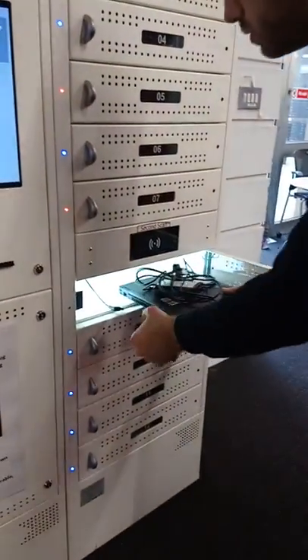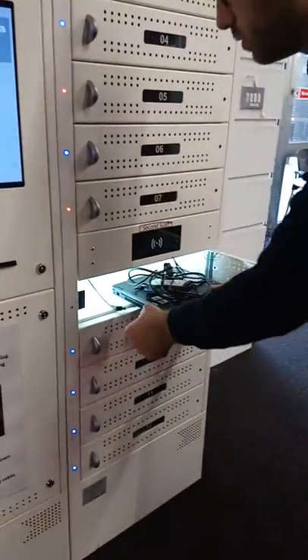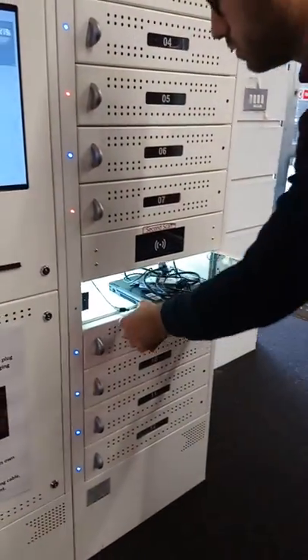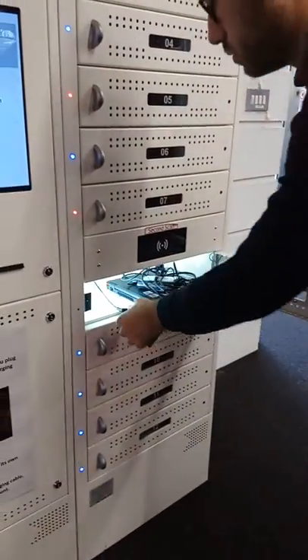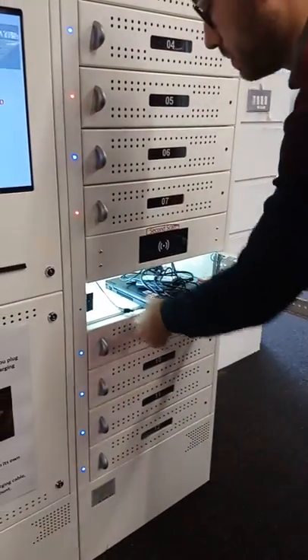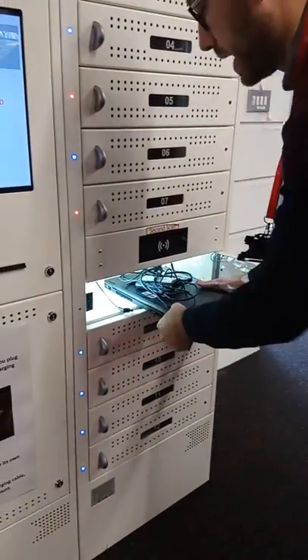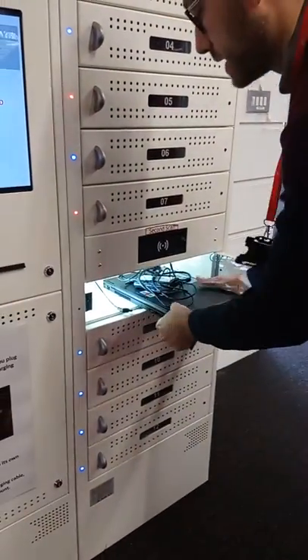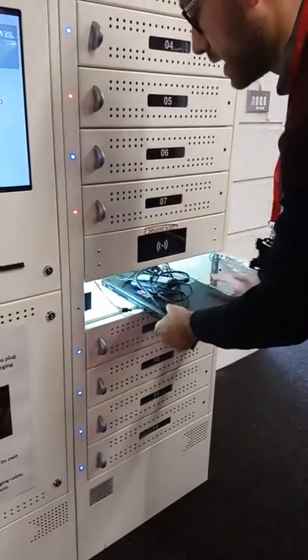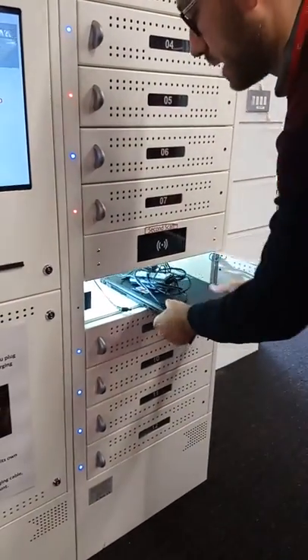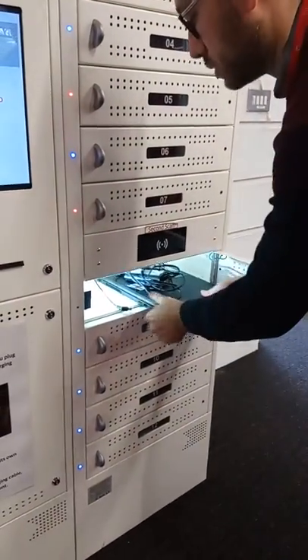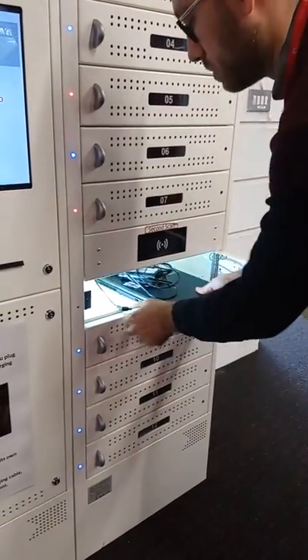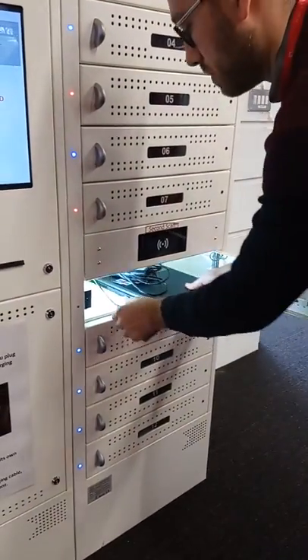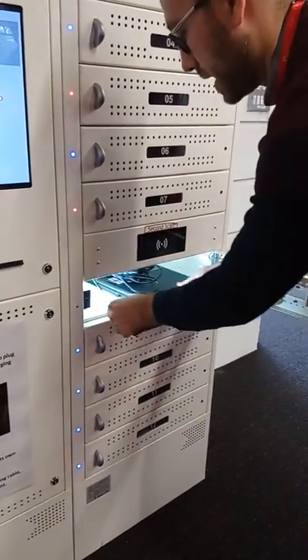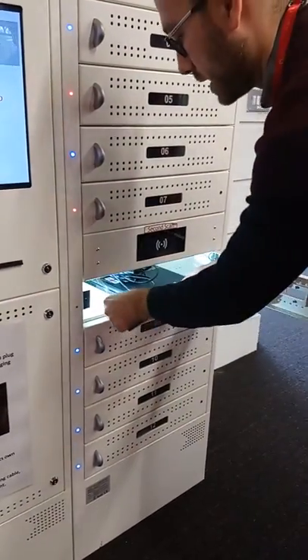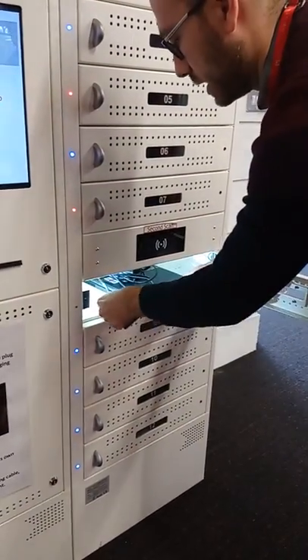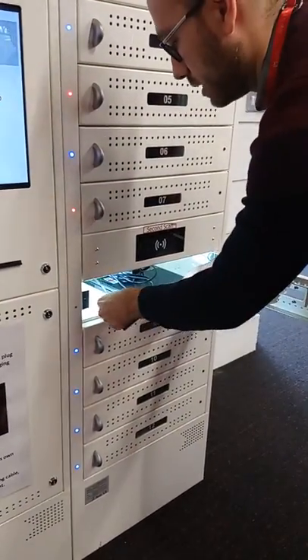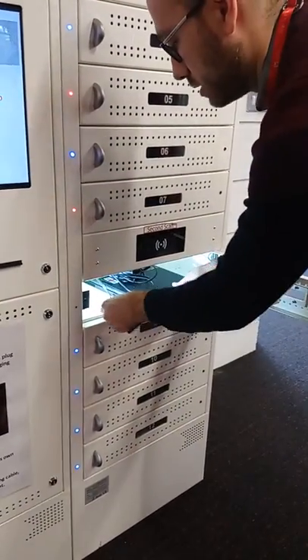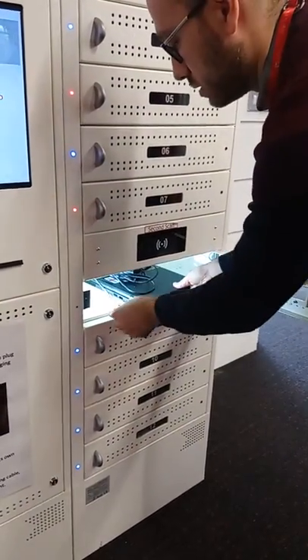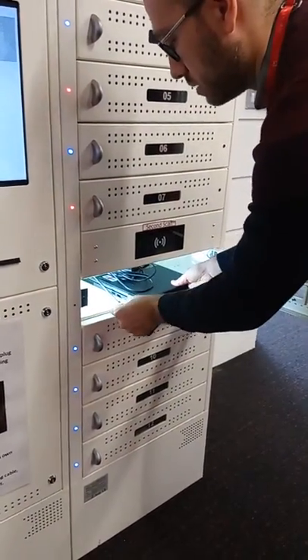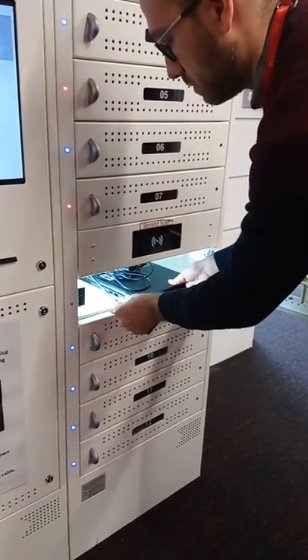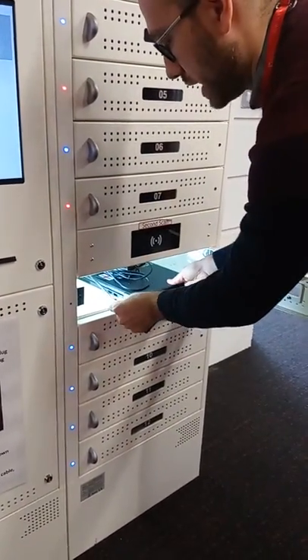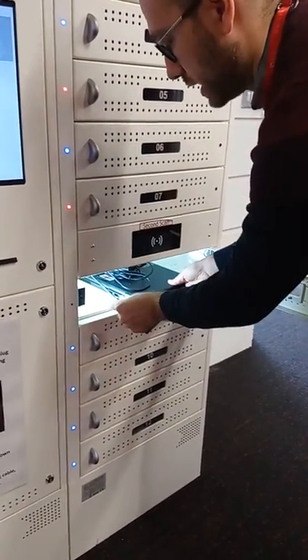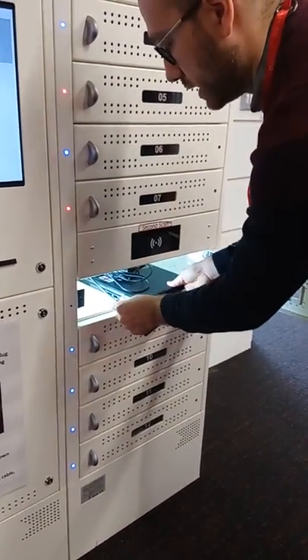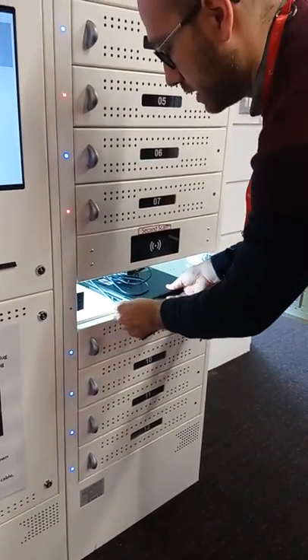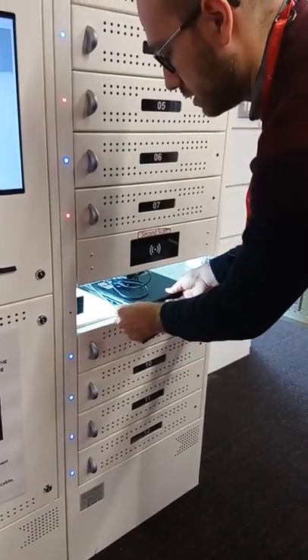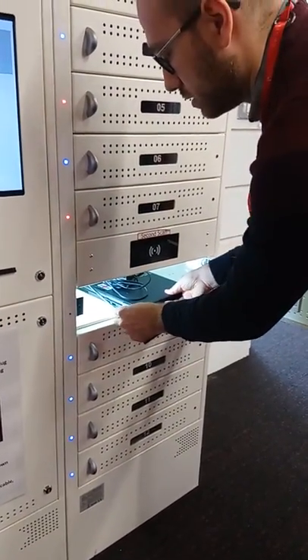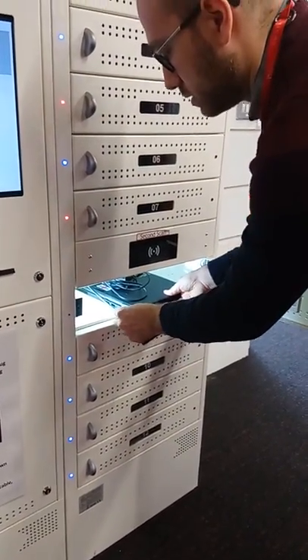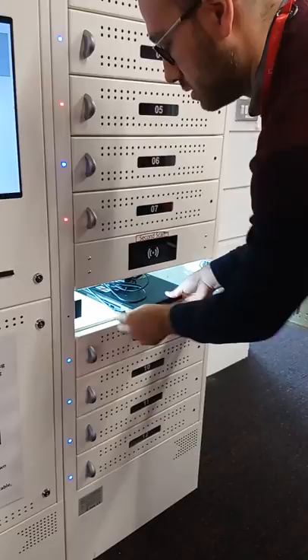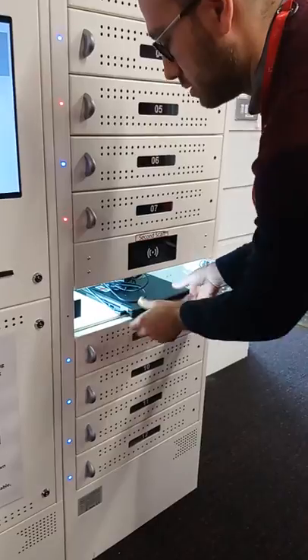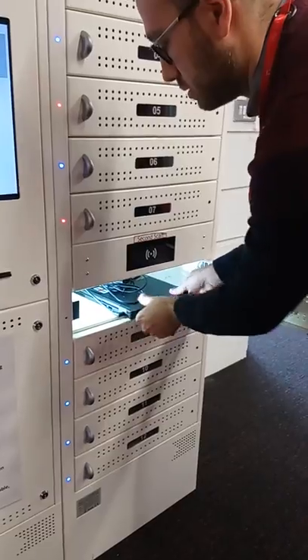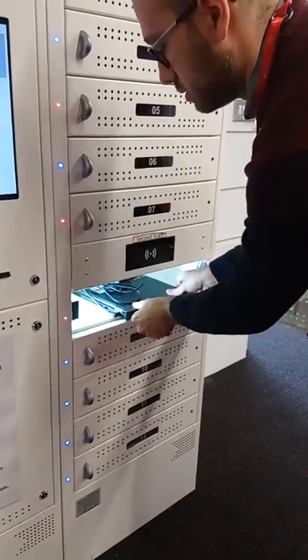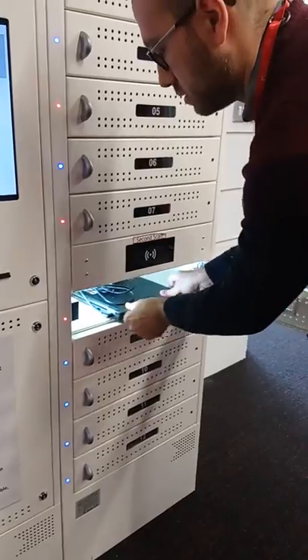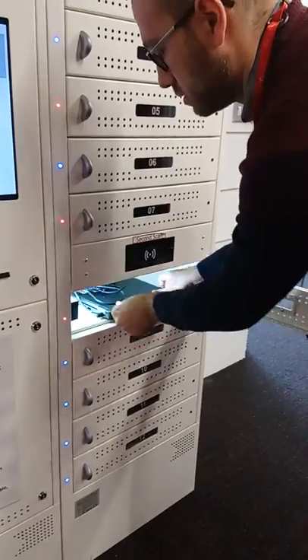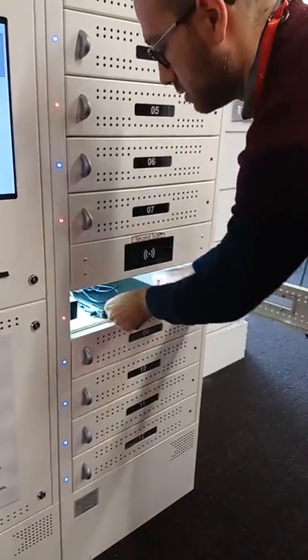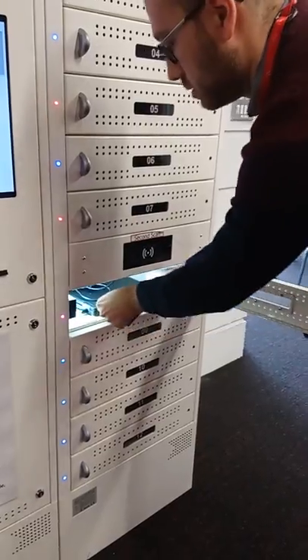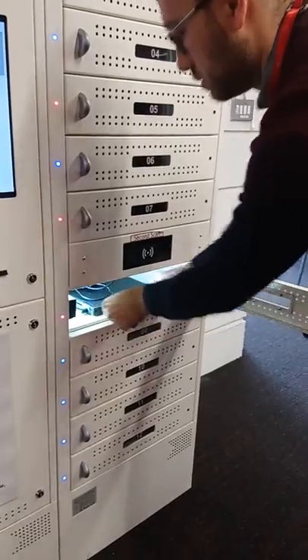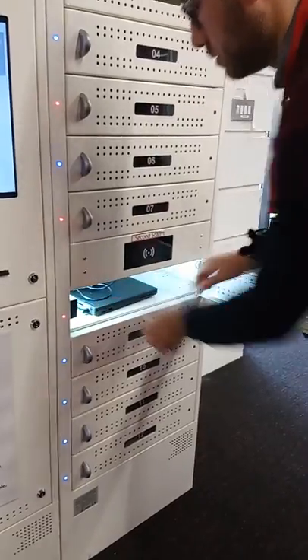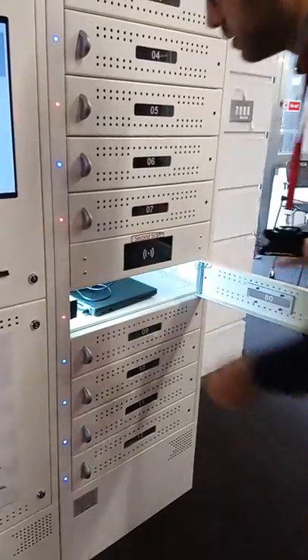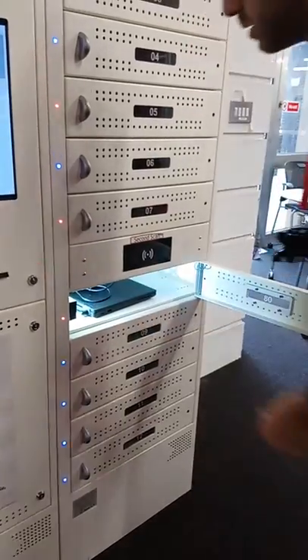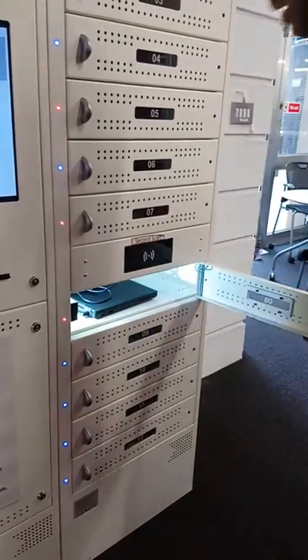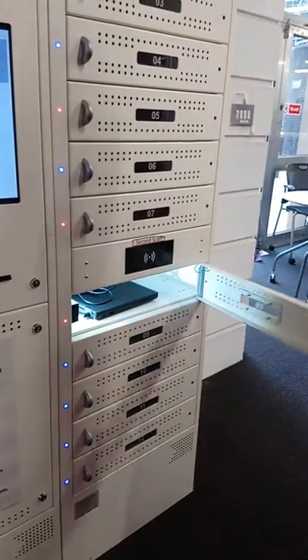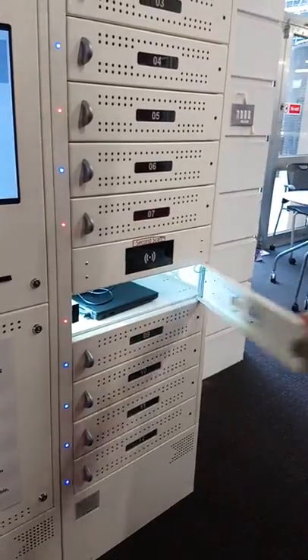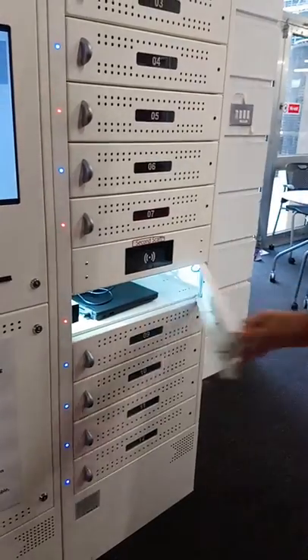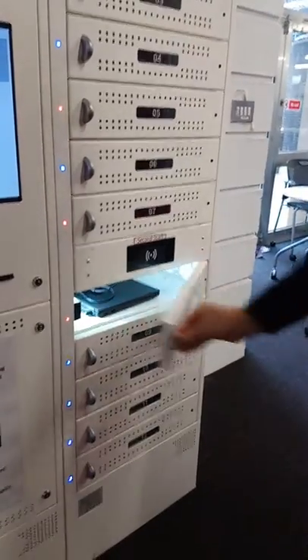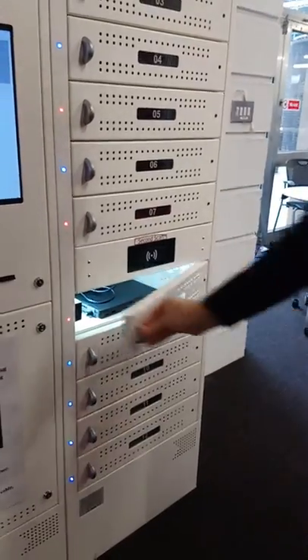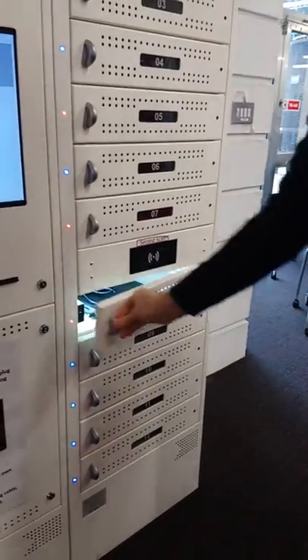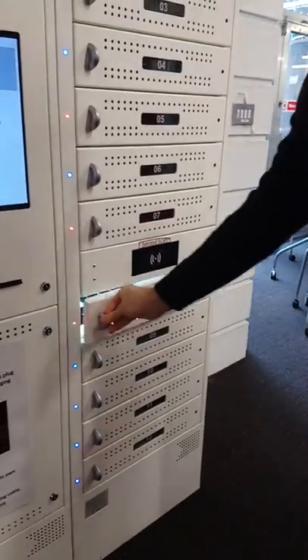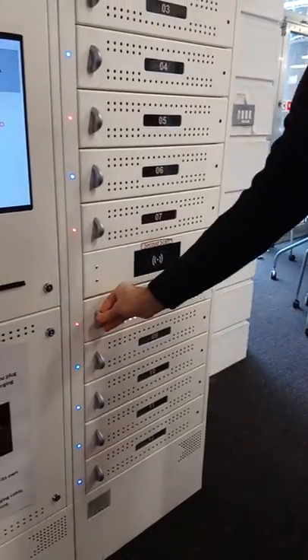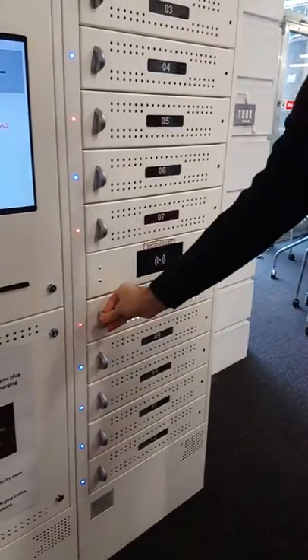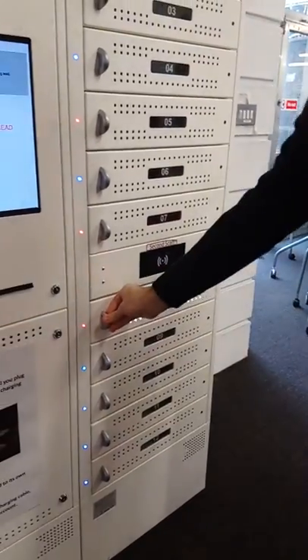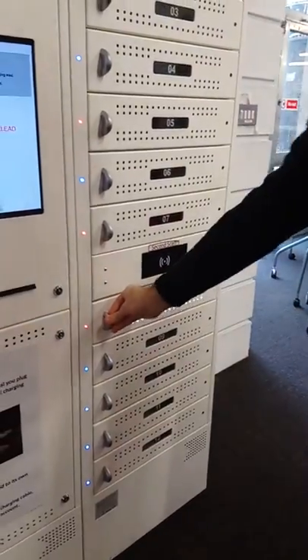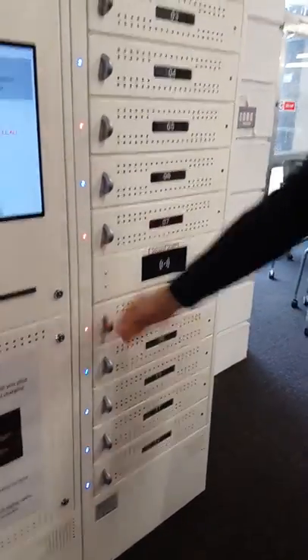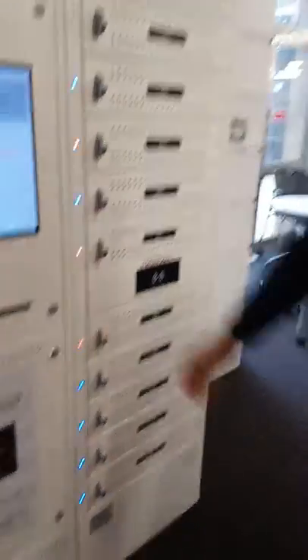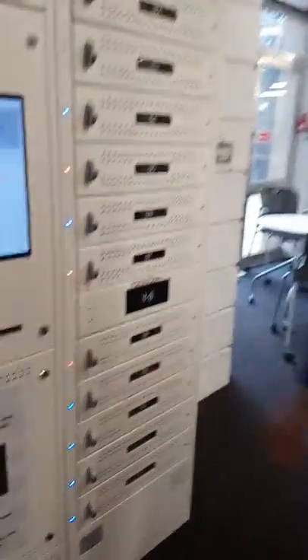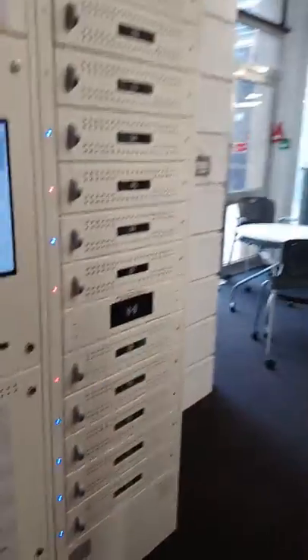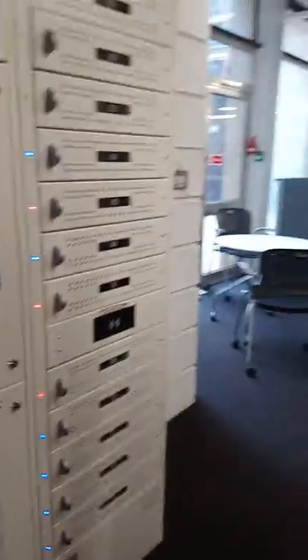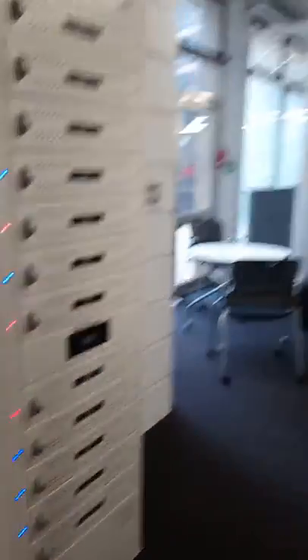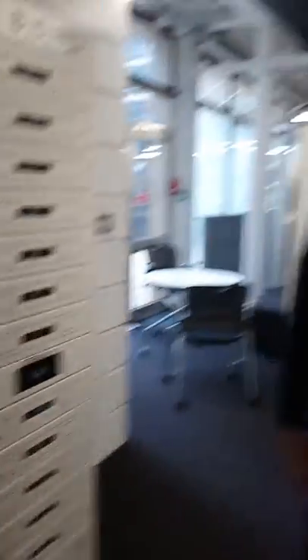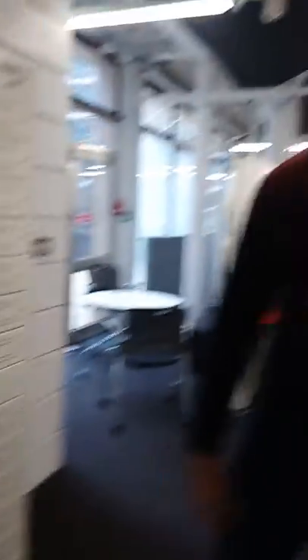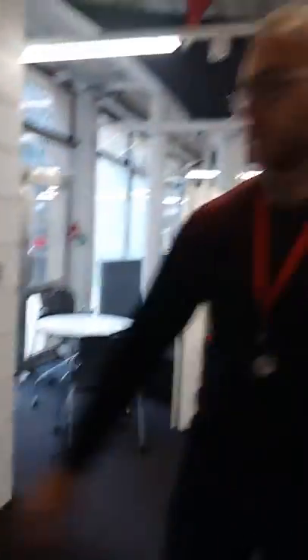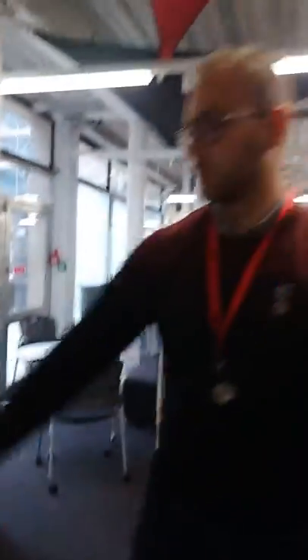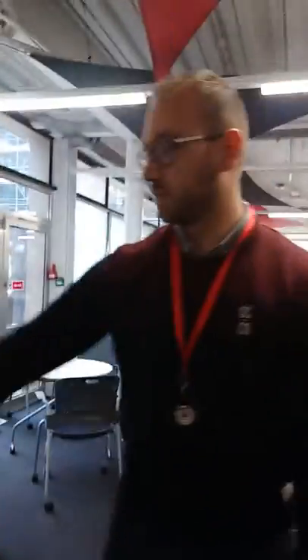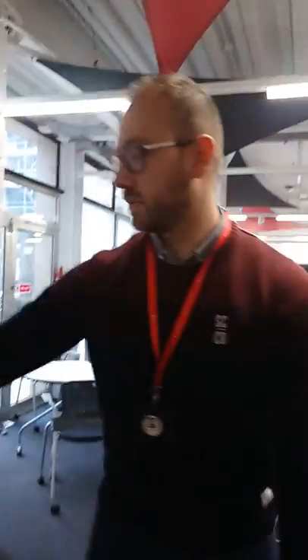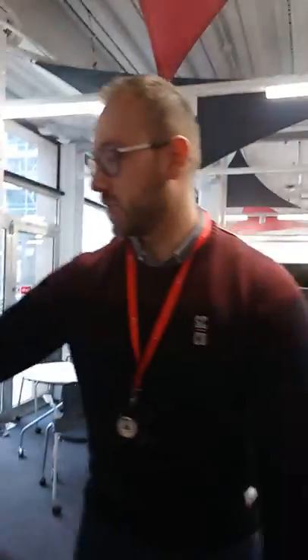We place the laptop back in, plug it in, close the locker, and finish.